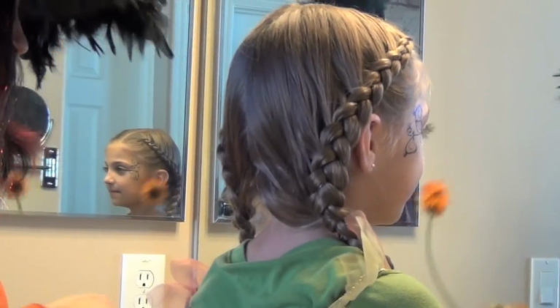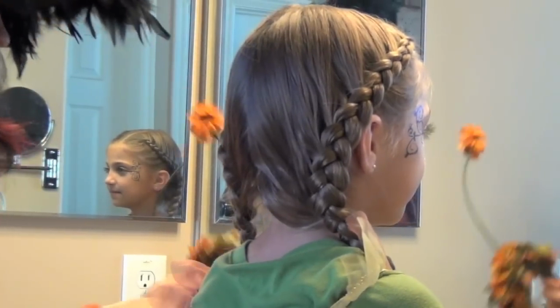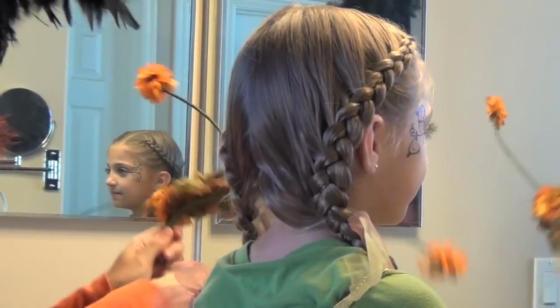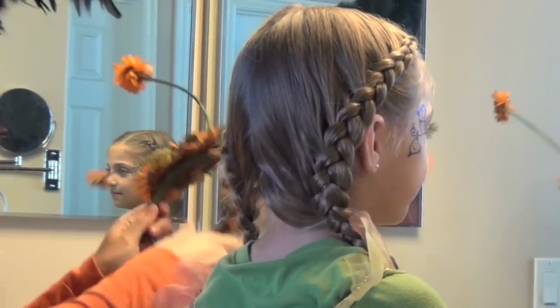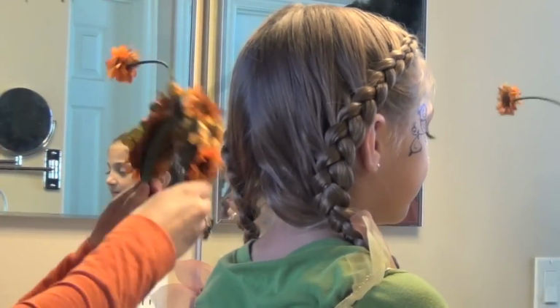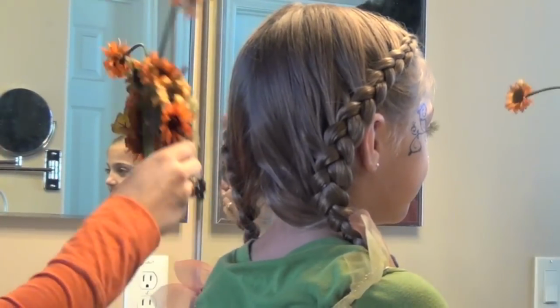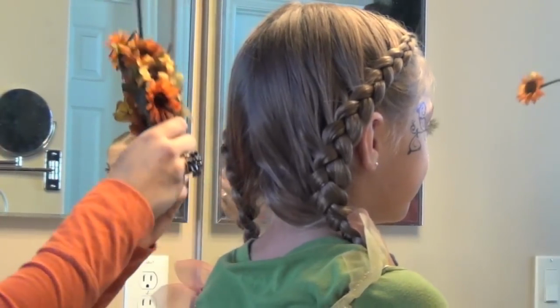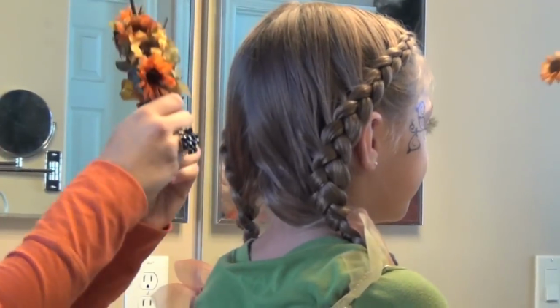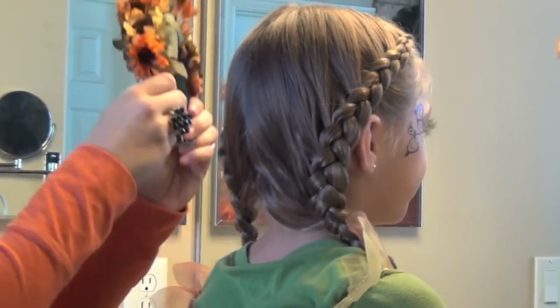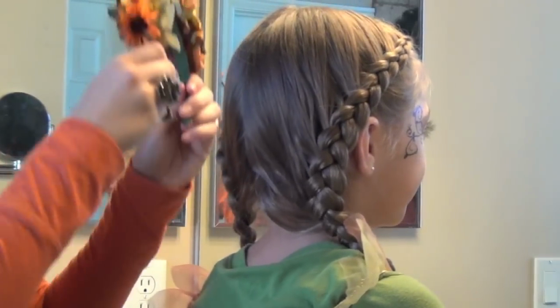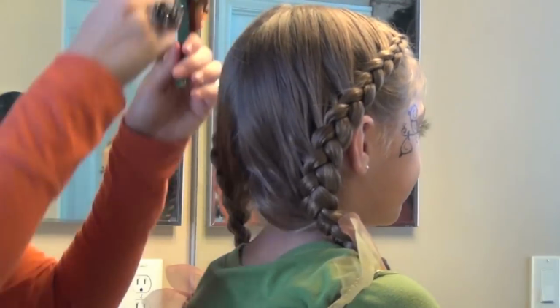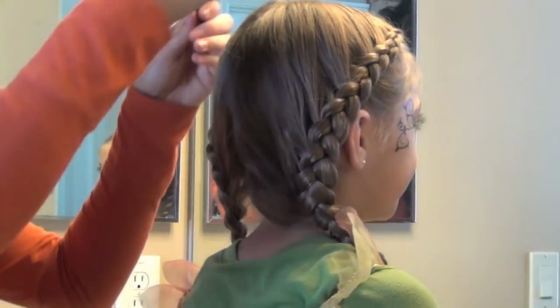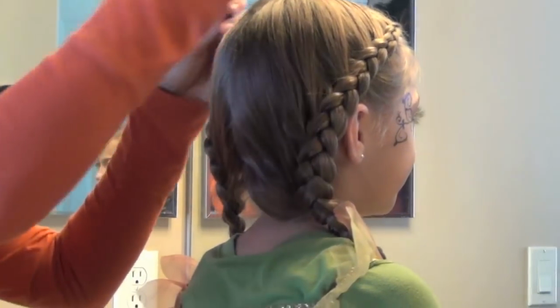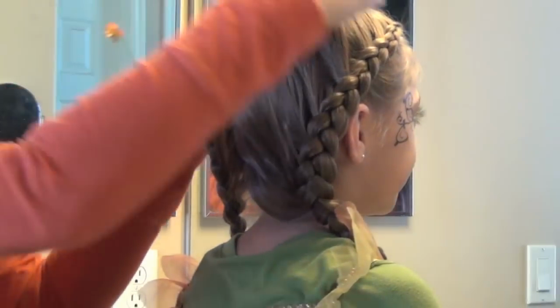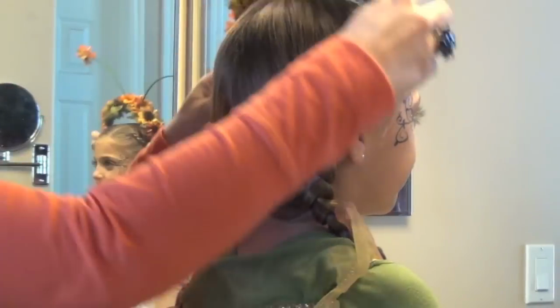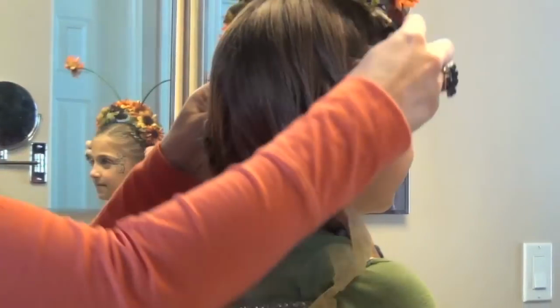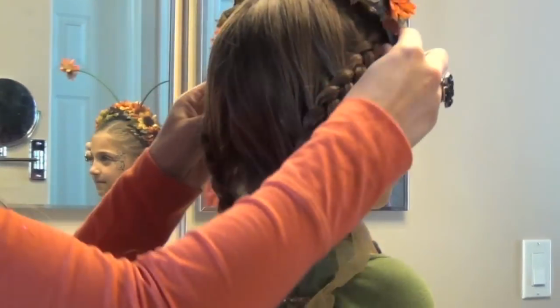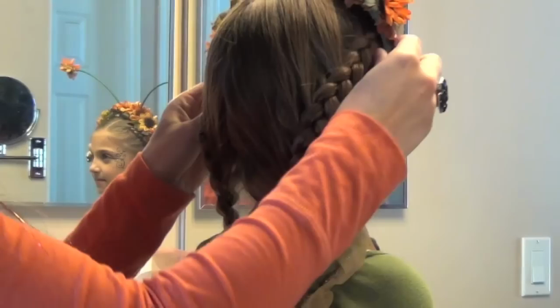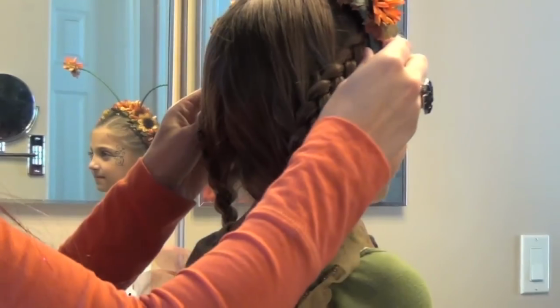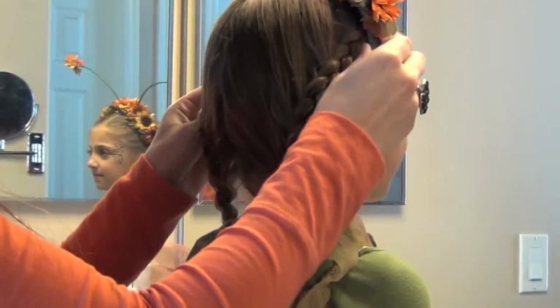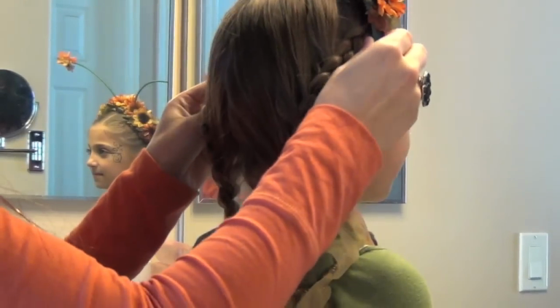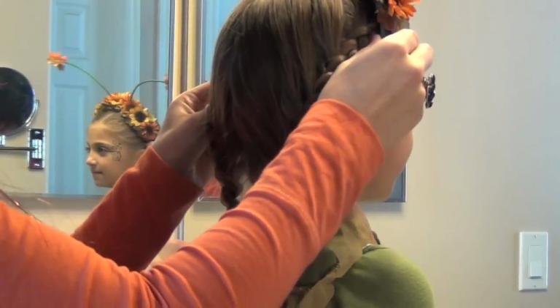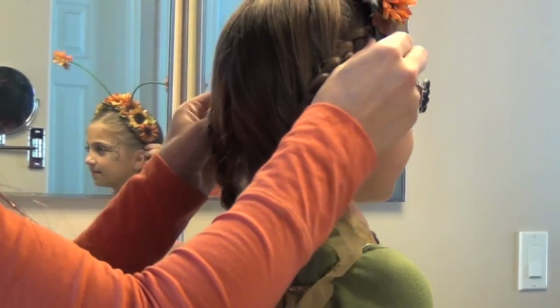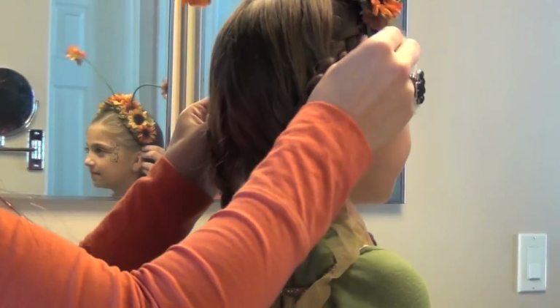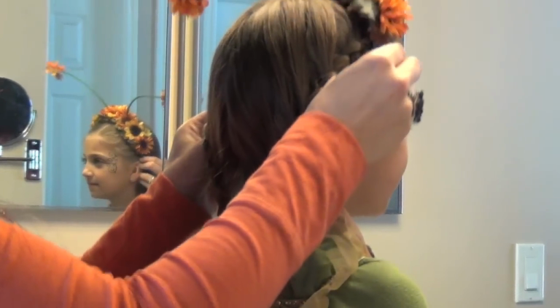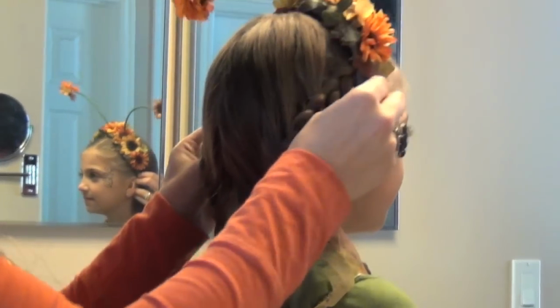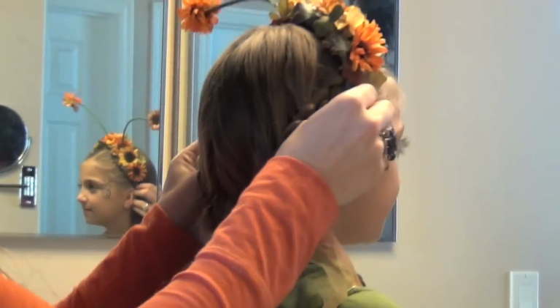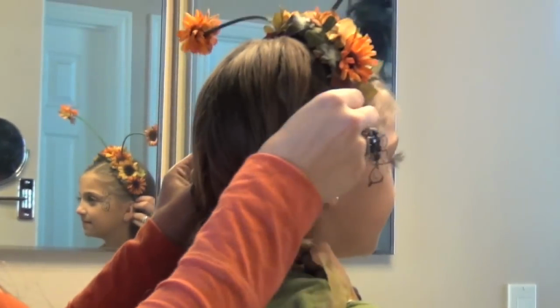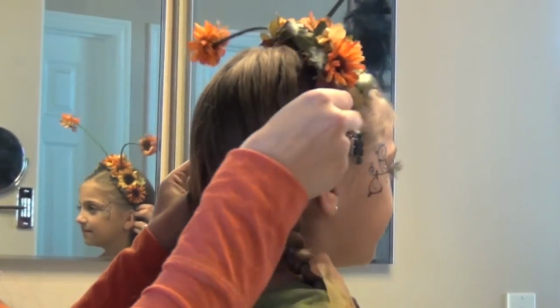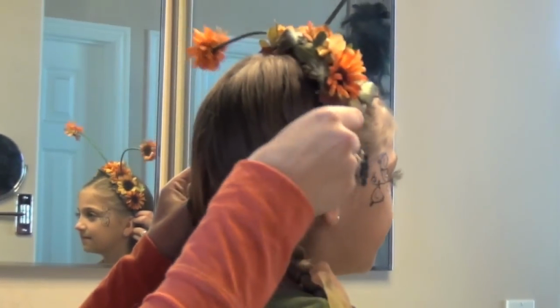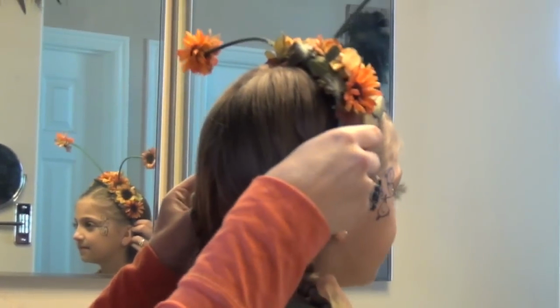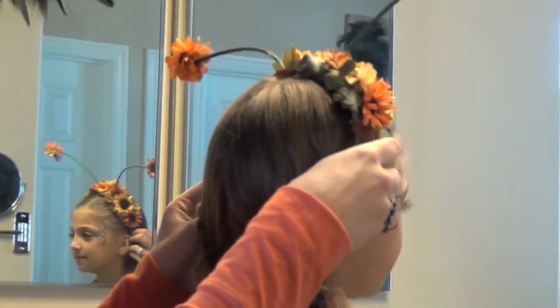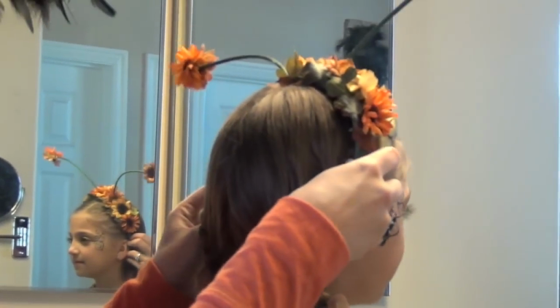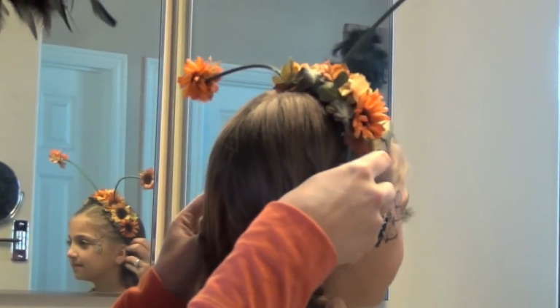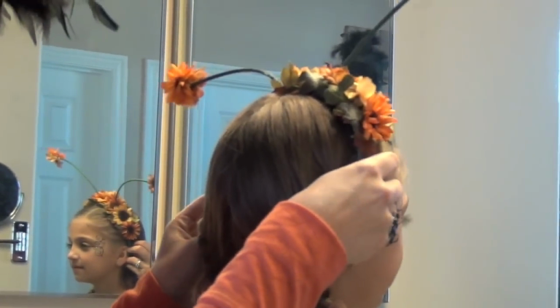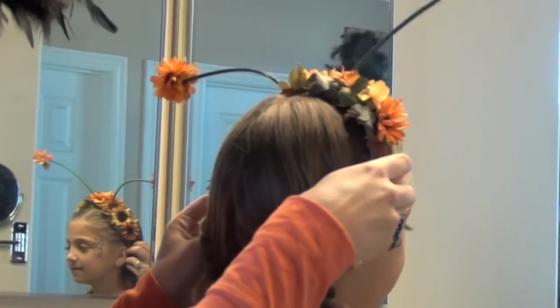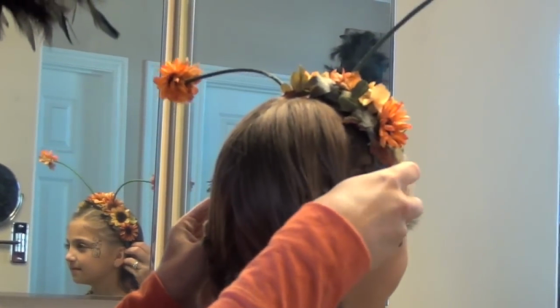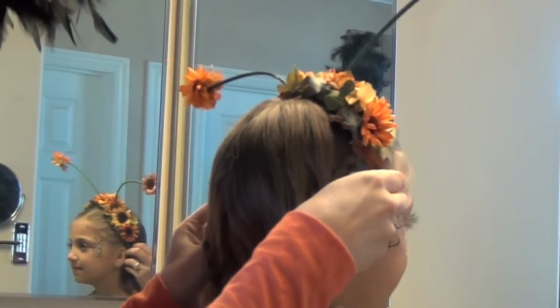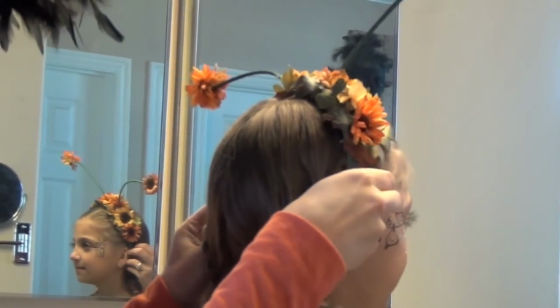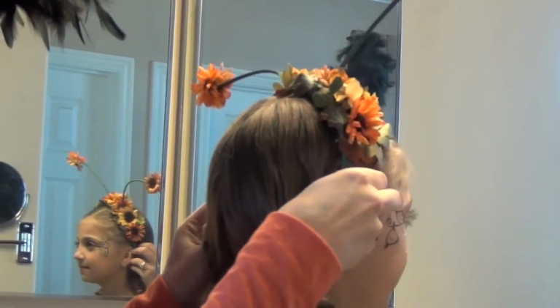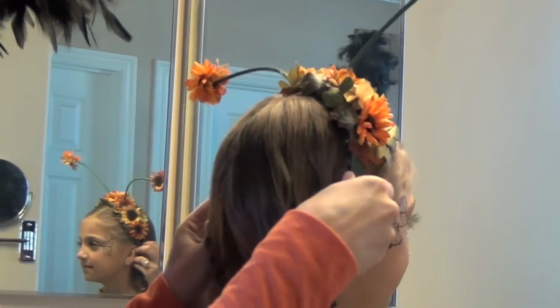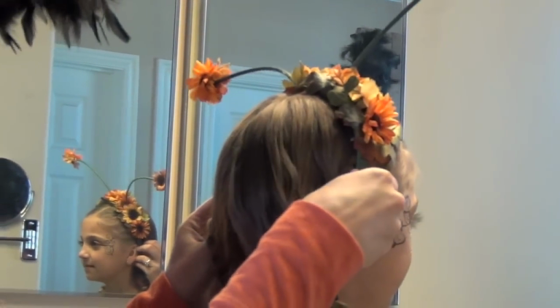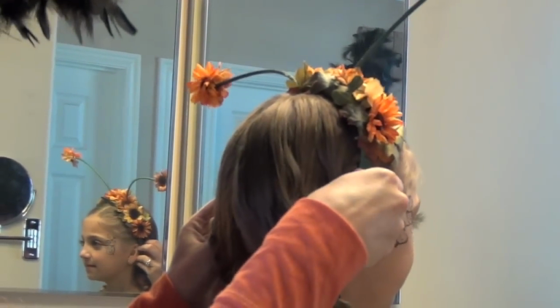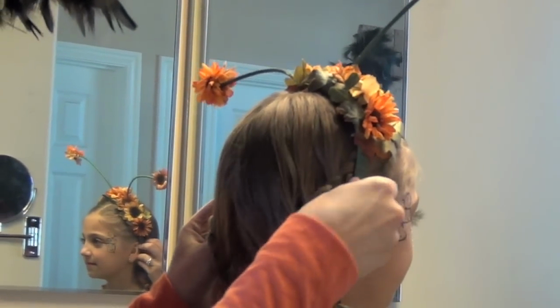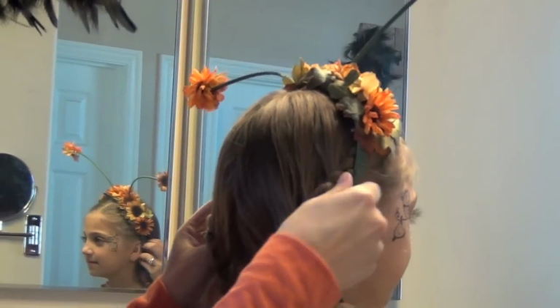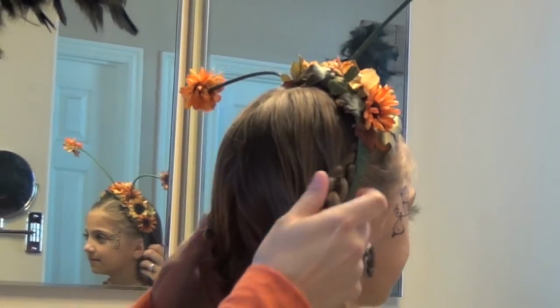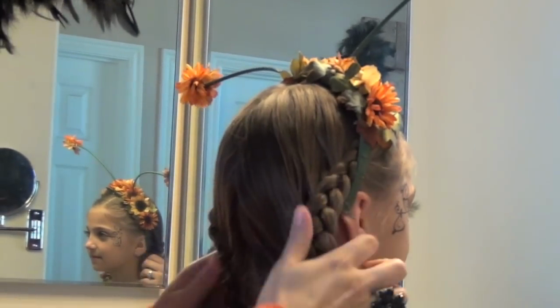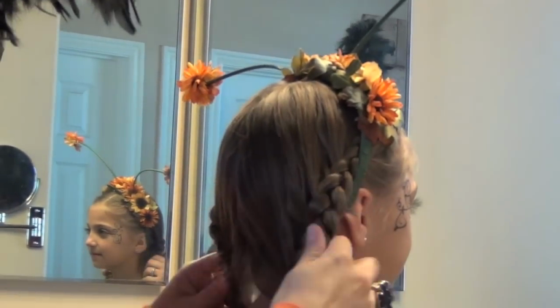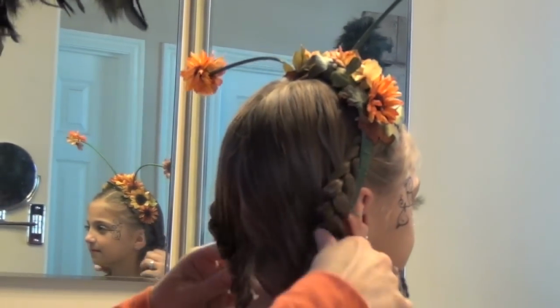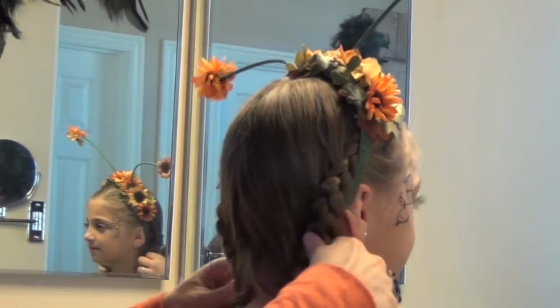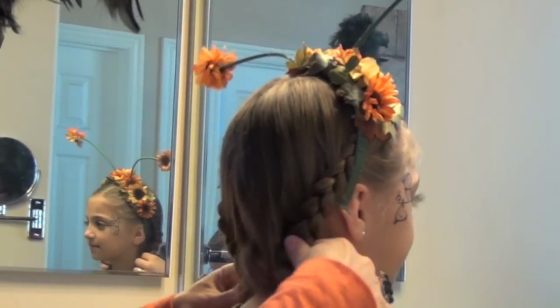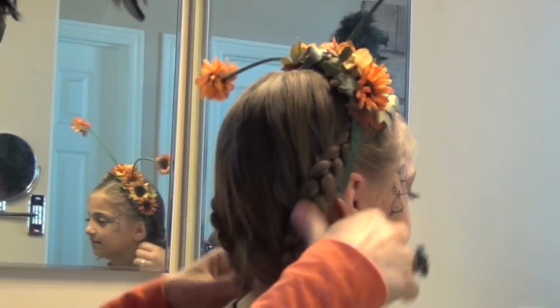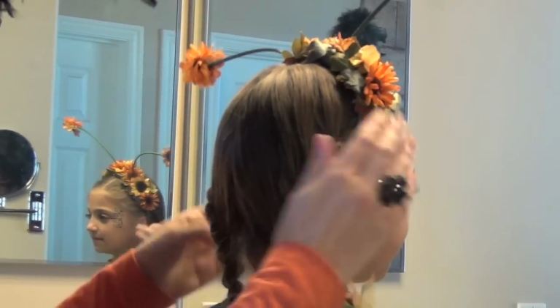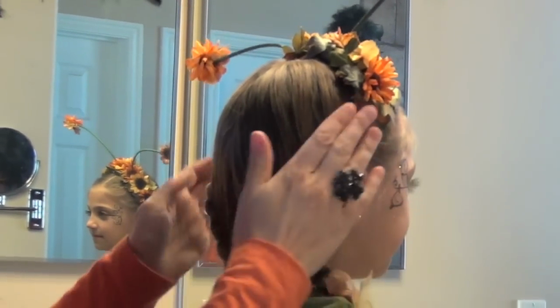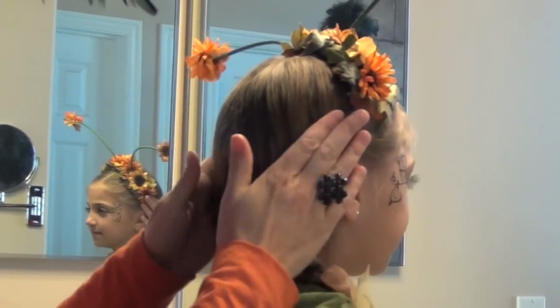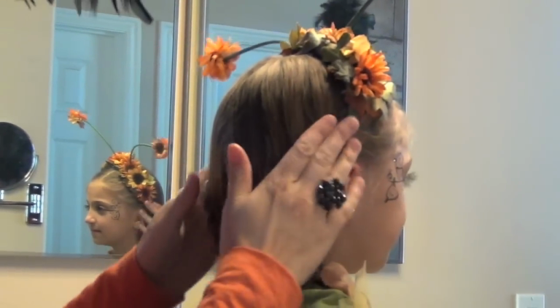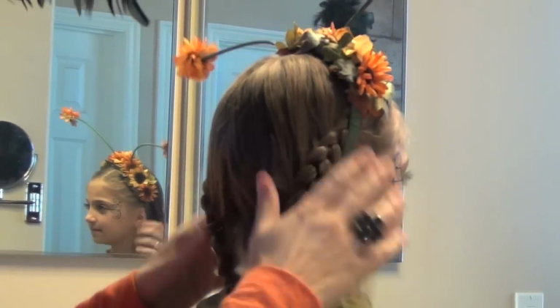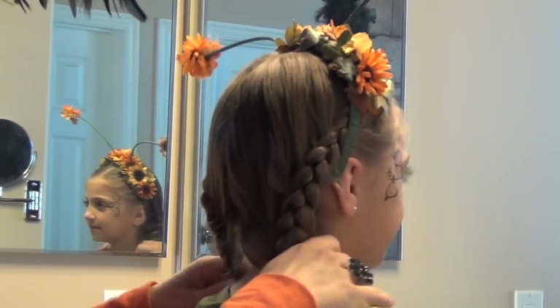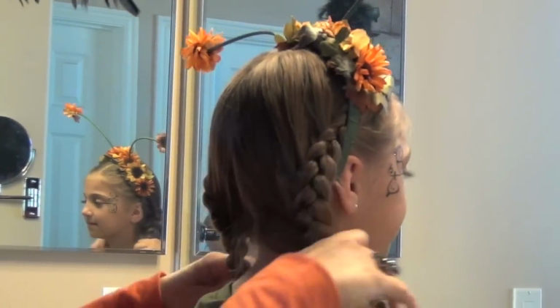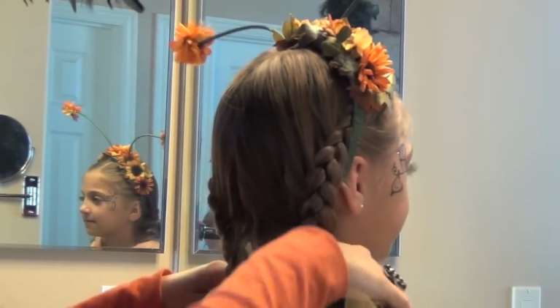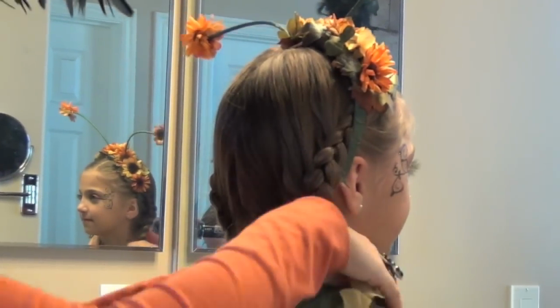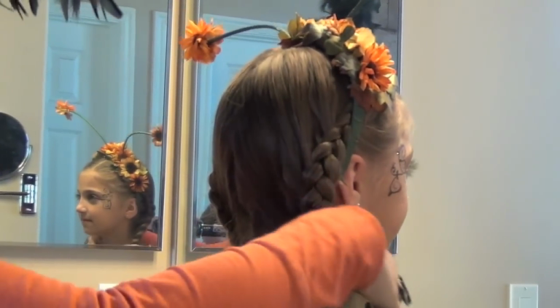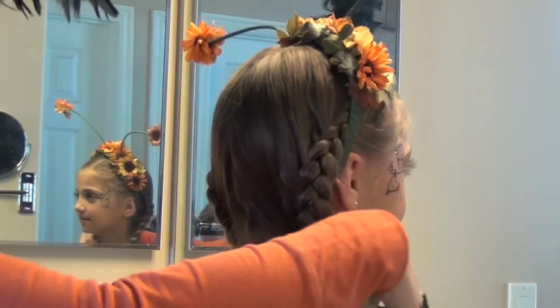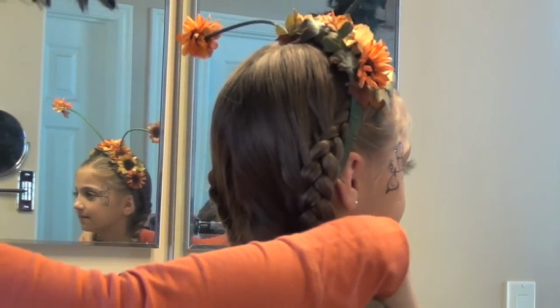And we're going to add in her little antennas. And ta-da! She looks adorable.